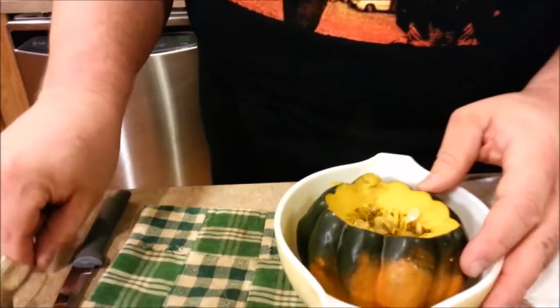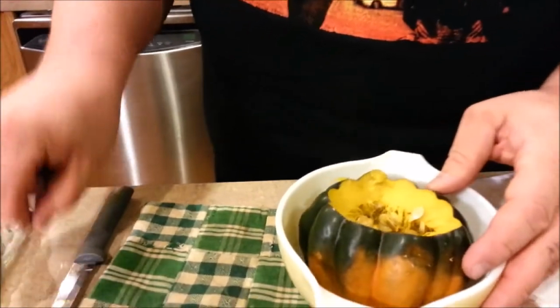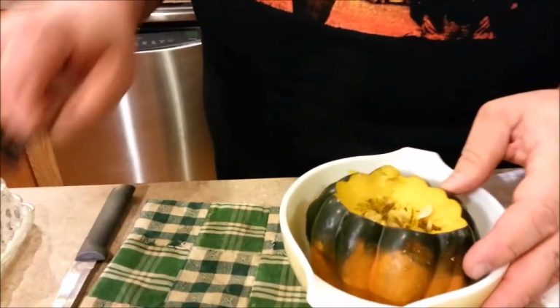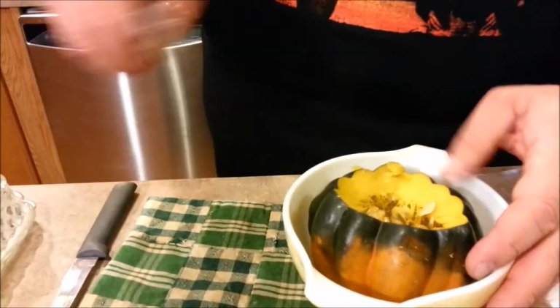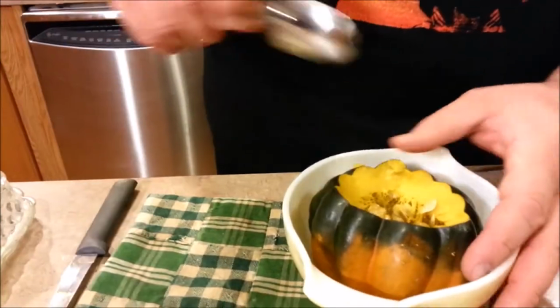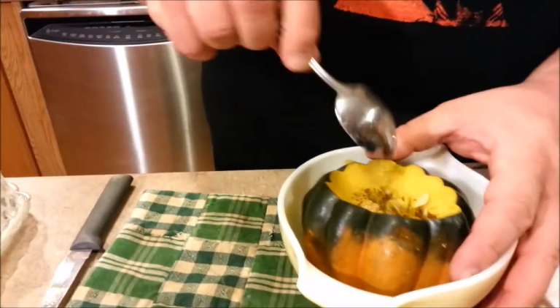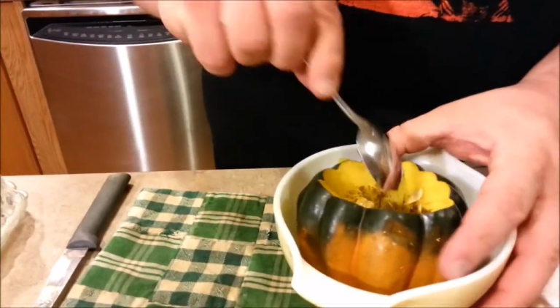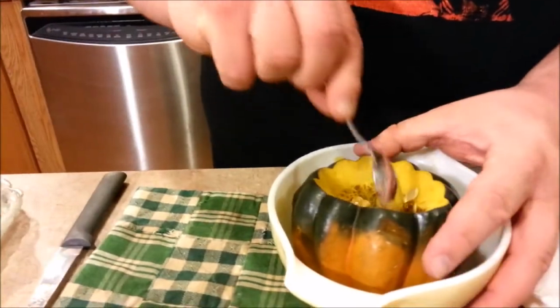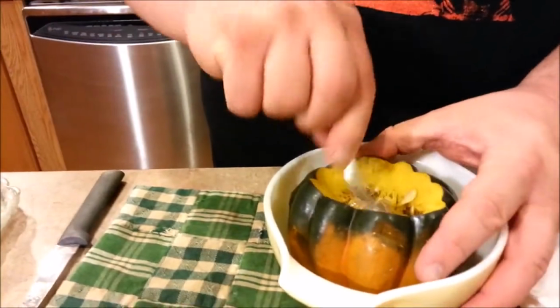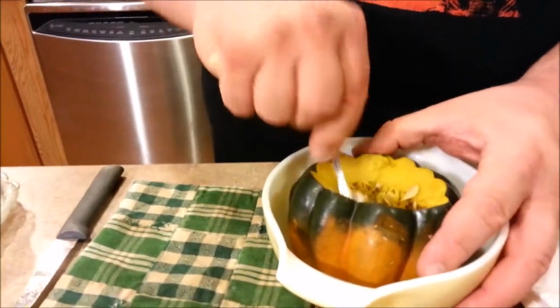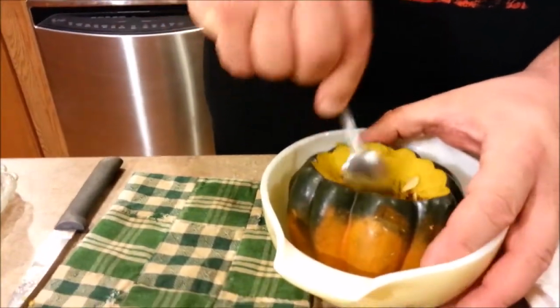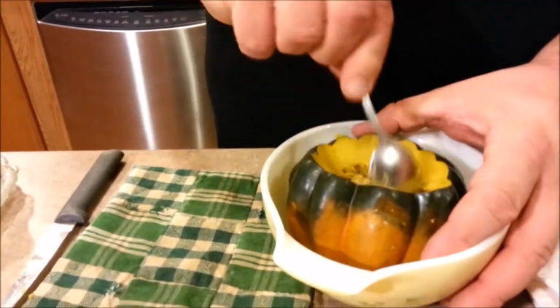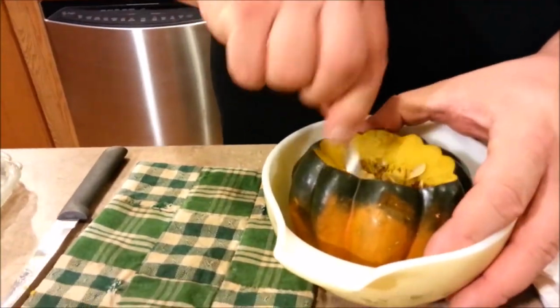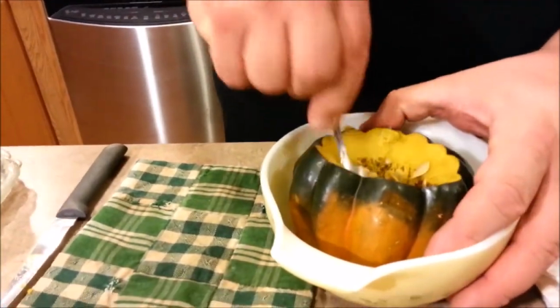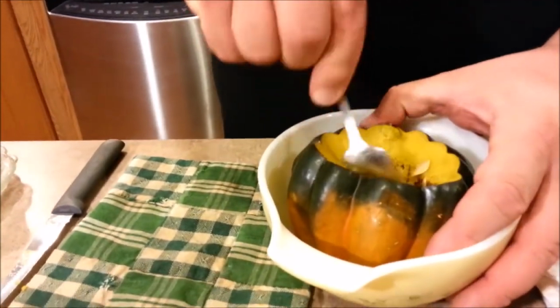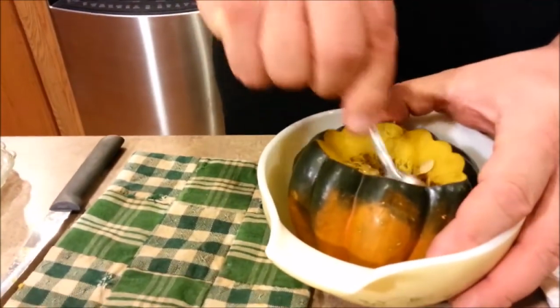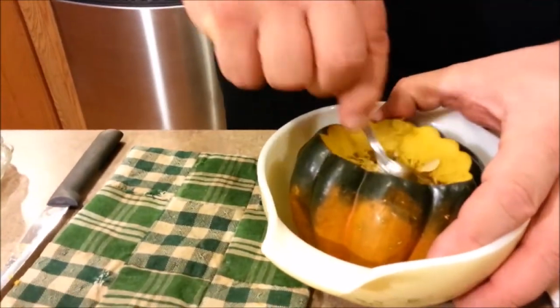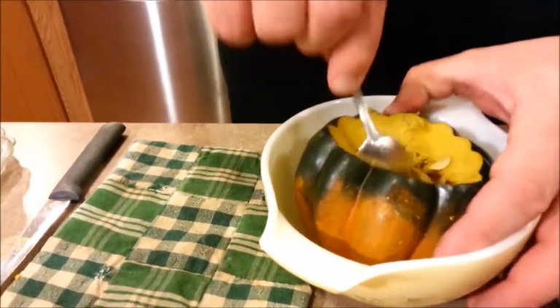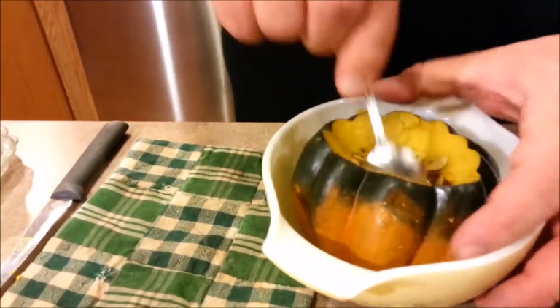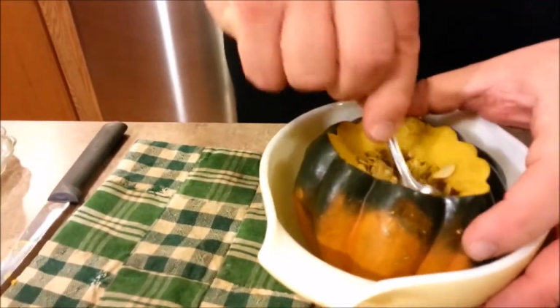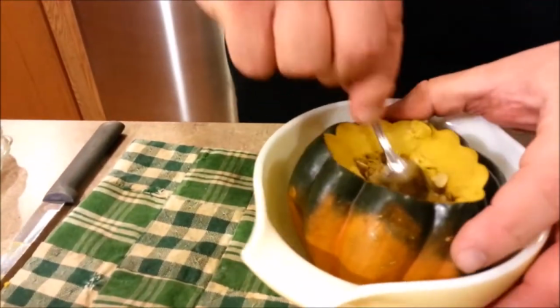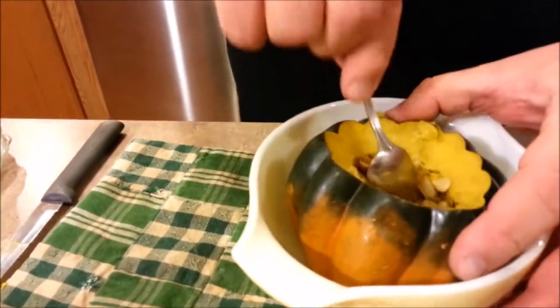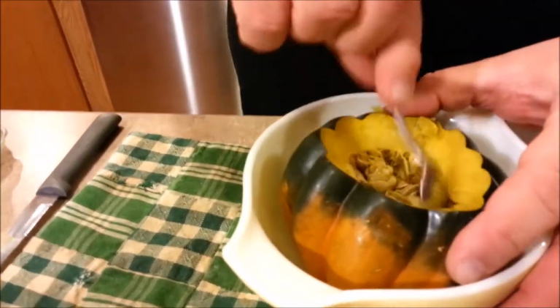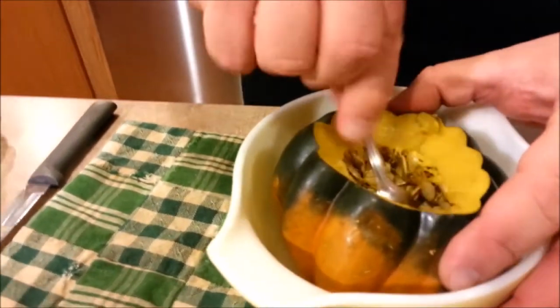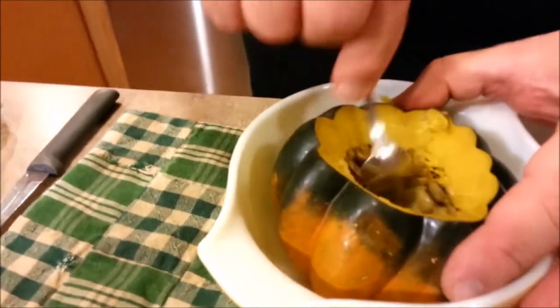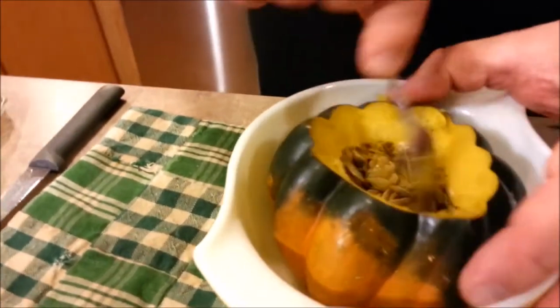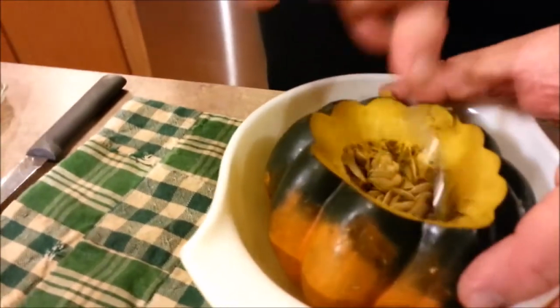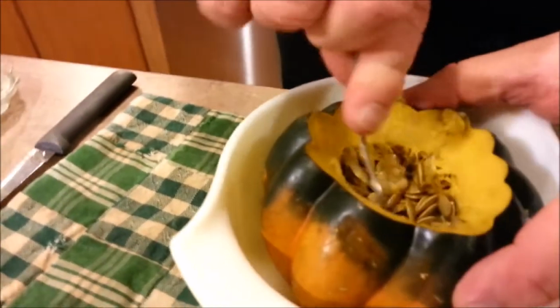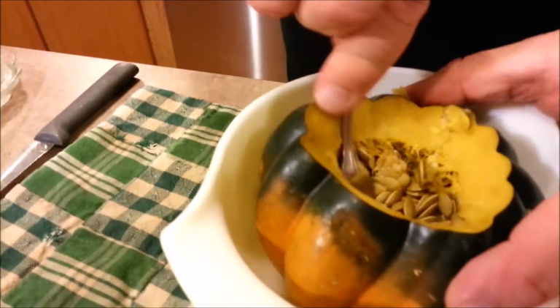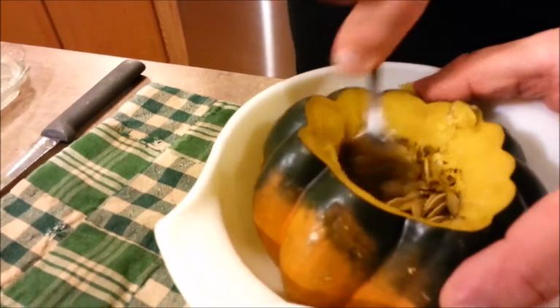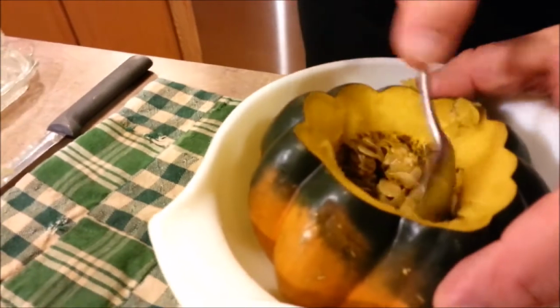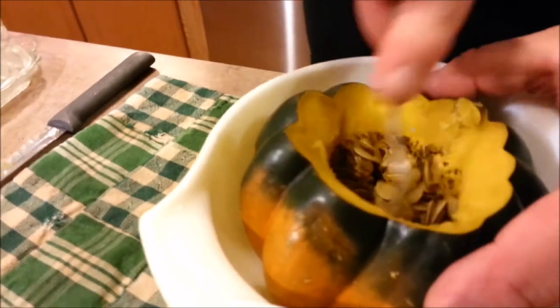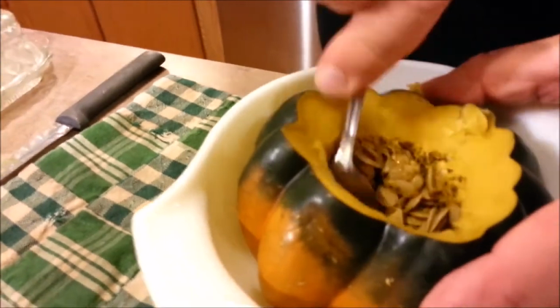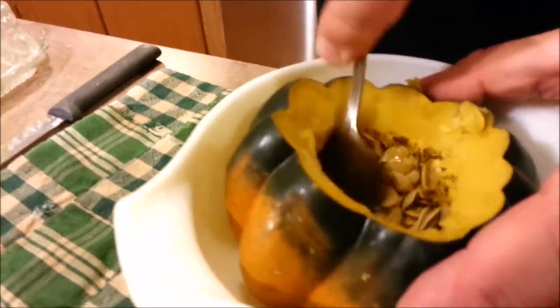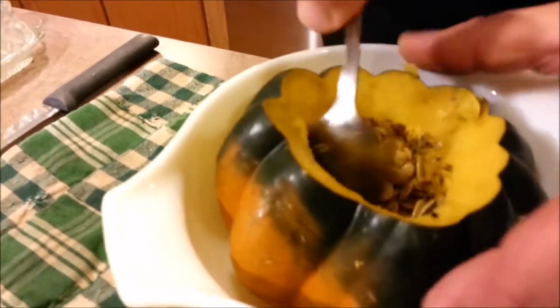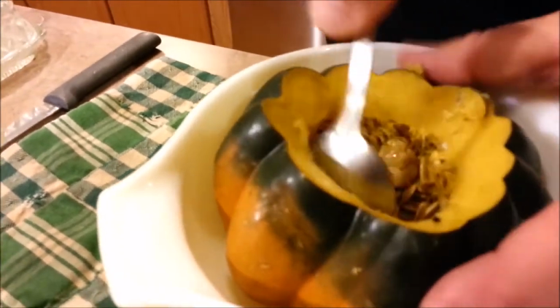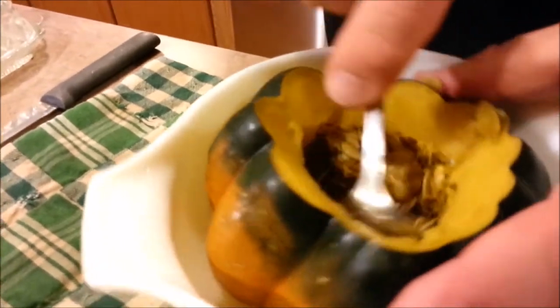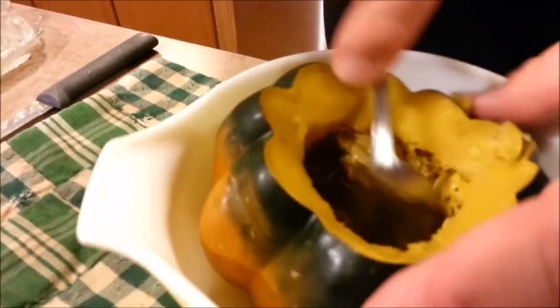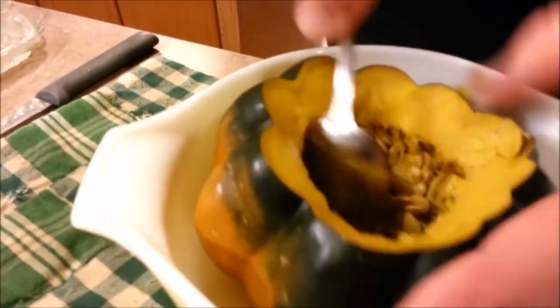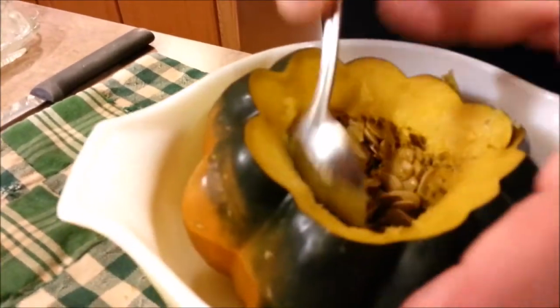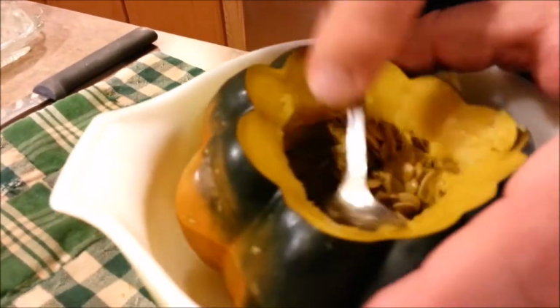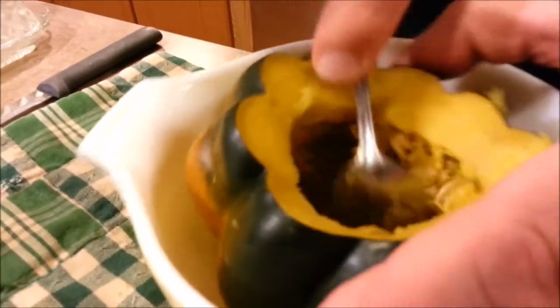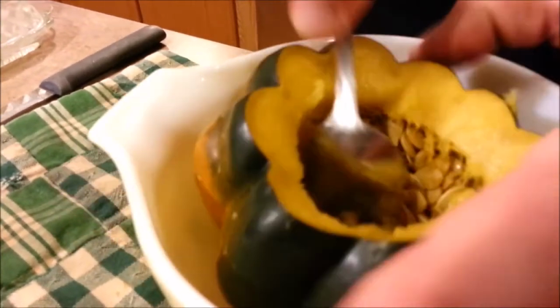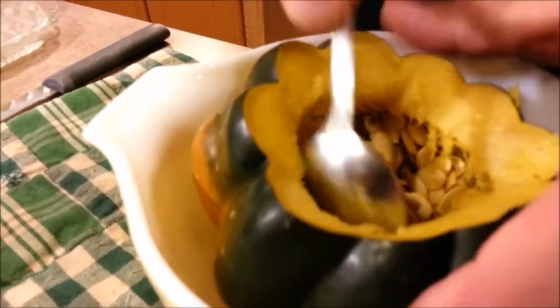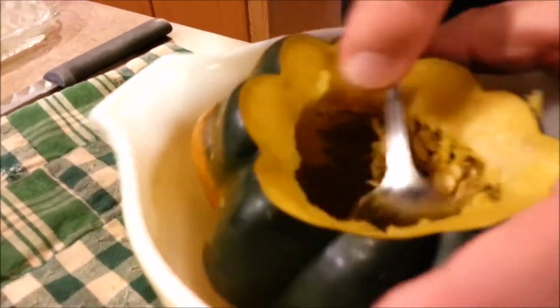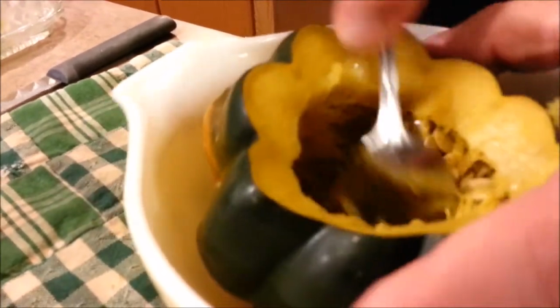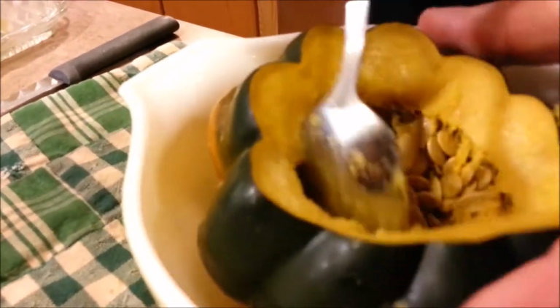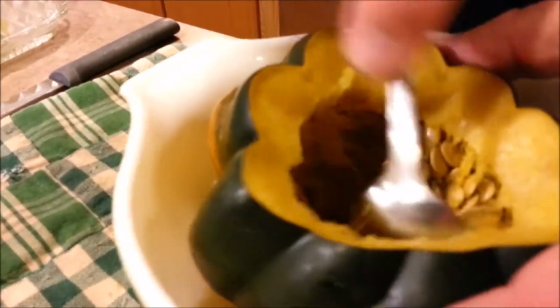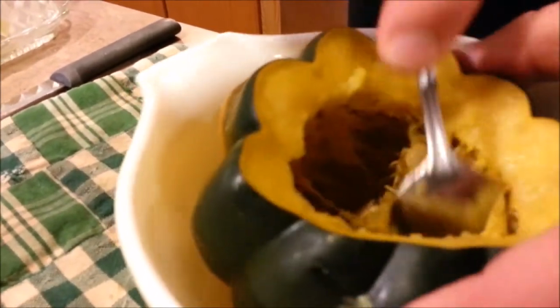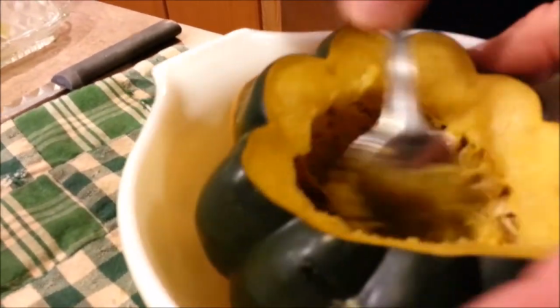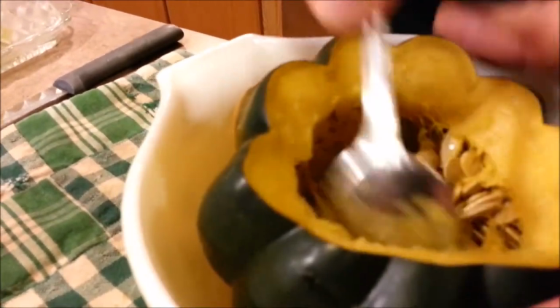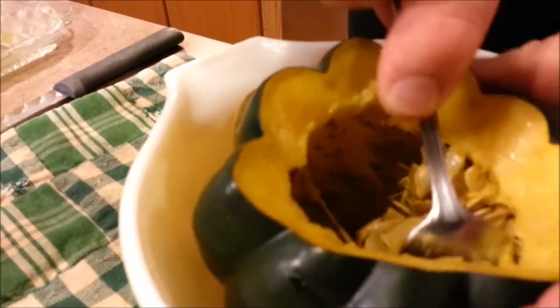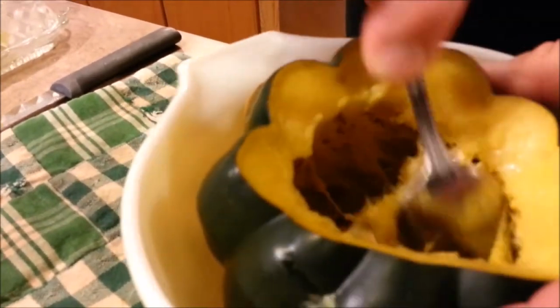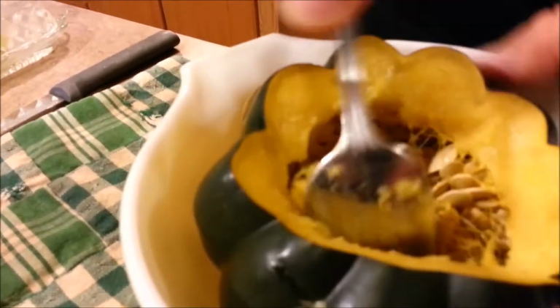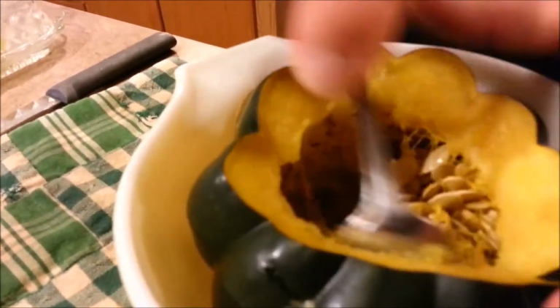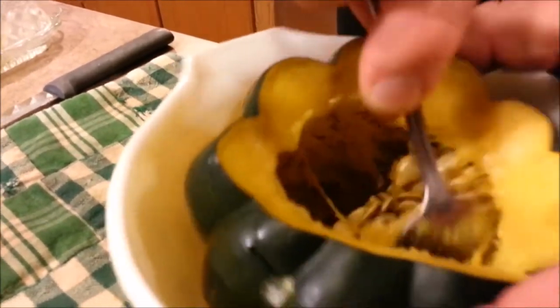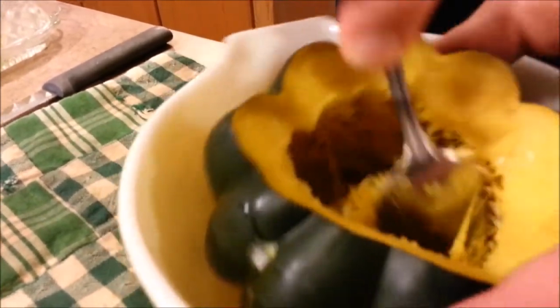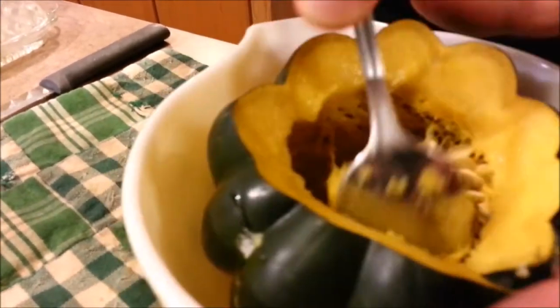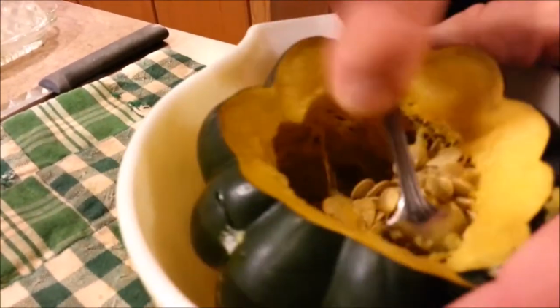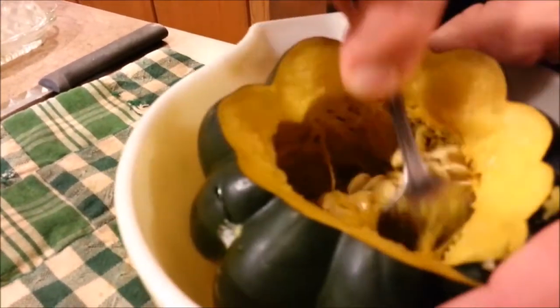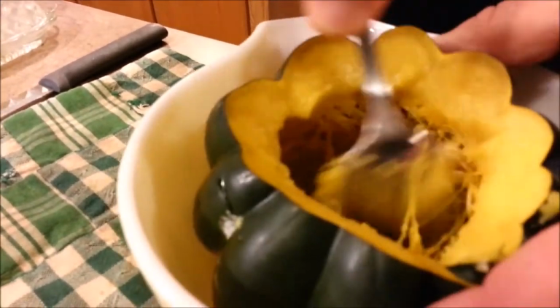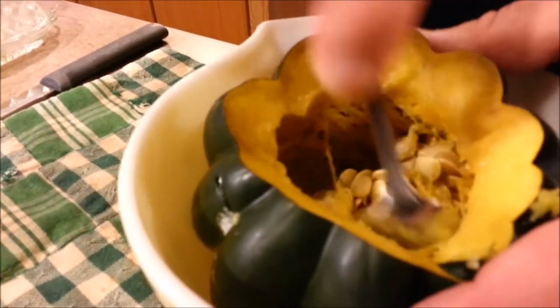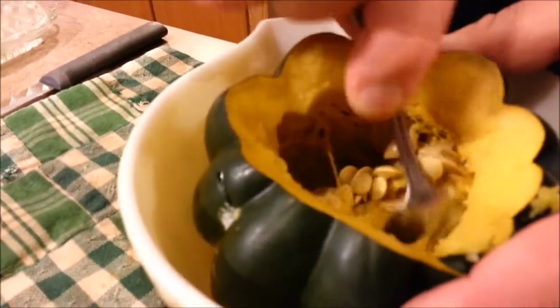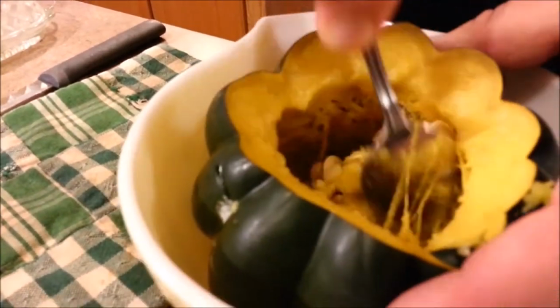Now we will remove the seeds. I like to go ahead and just give them a nice prepping — try to get them all in one area.